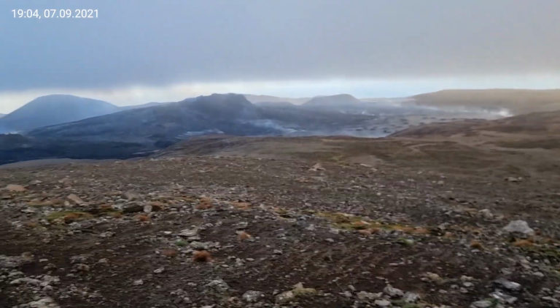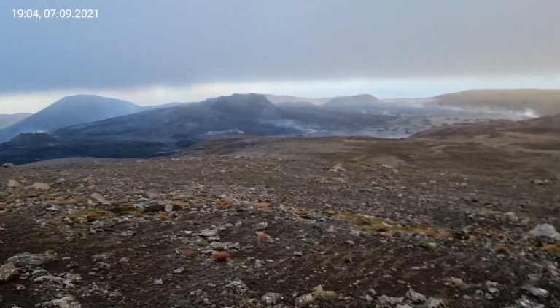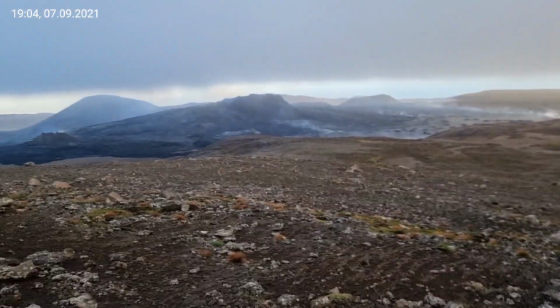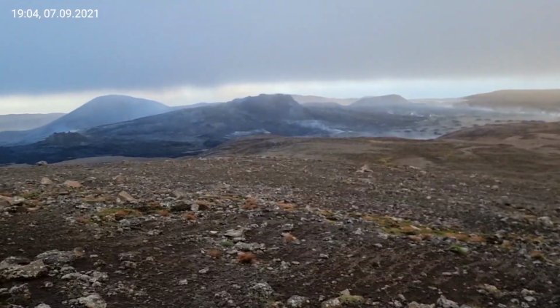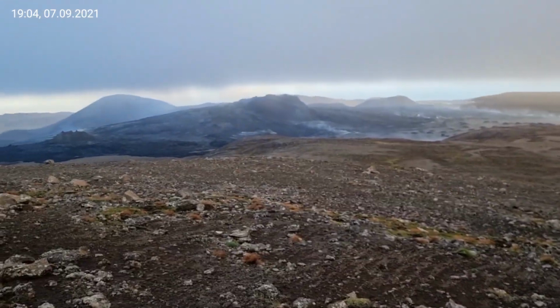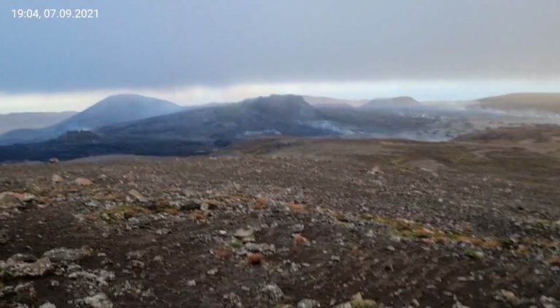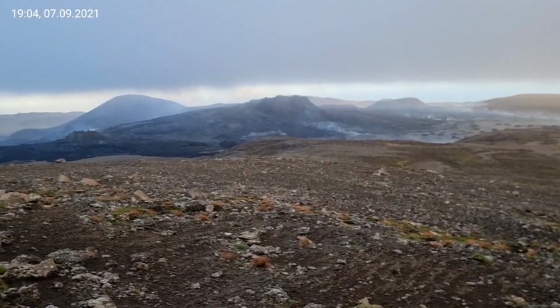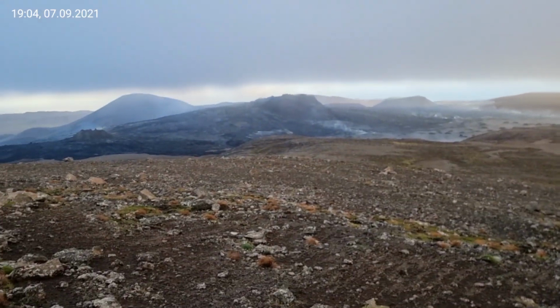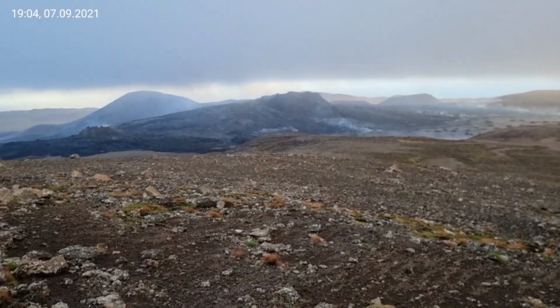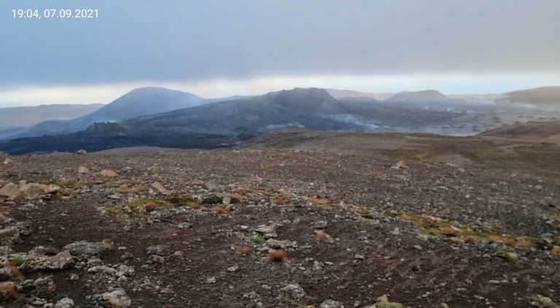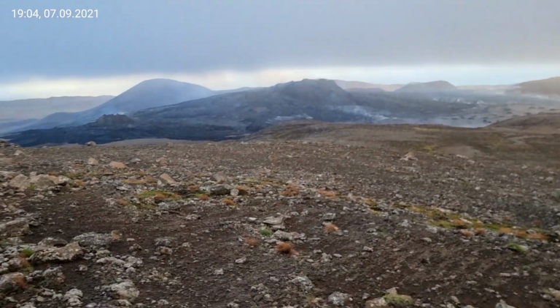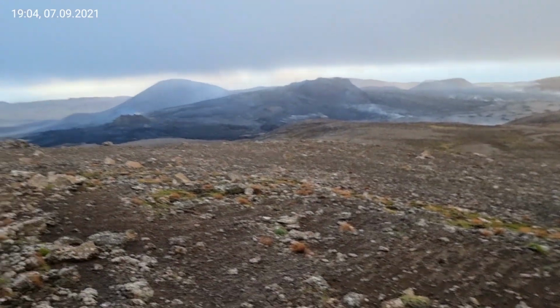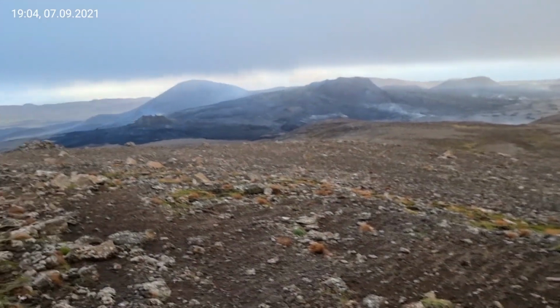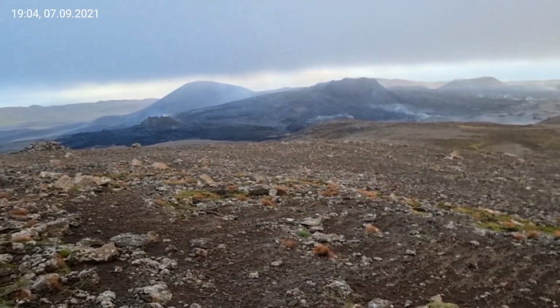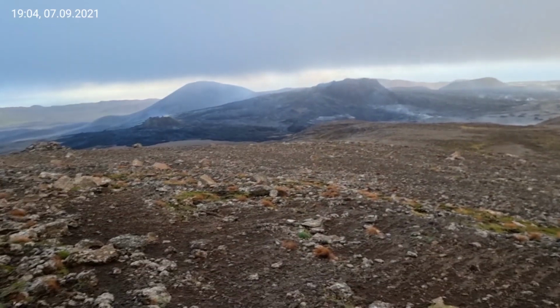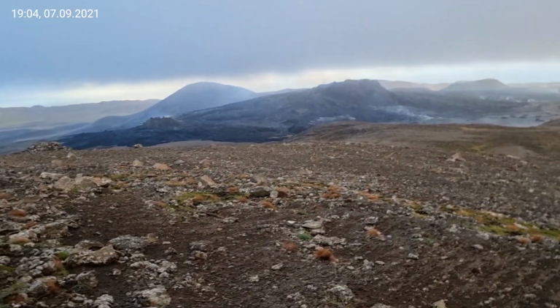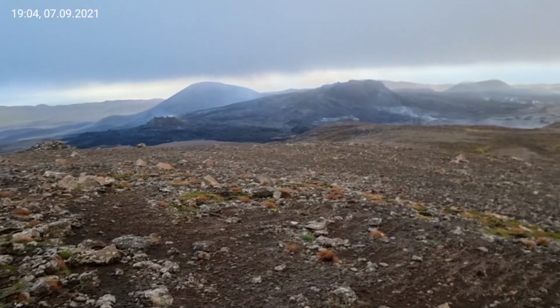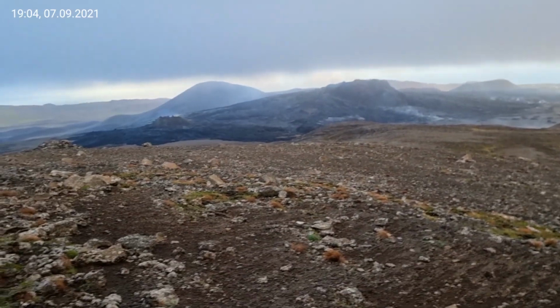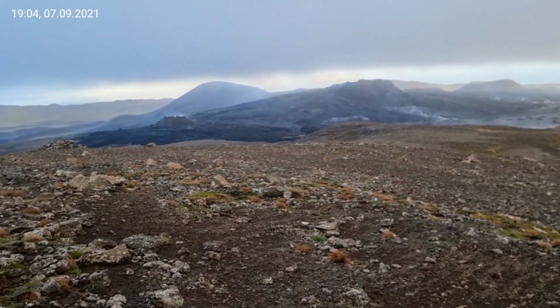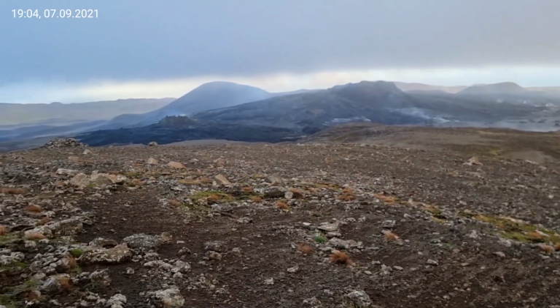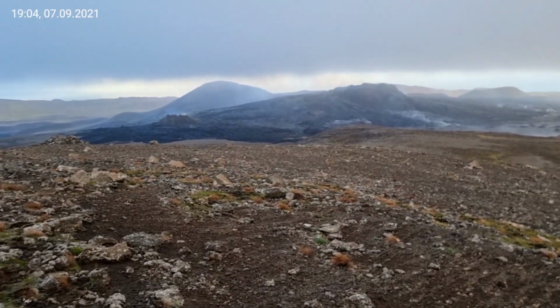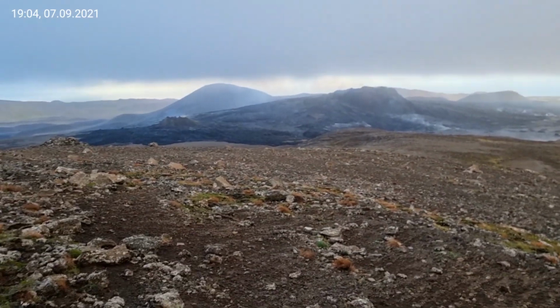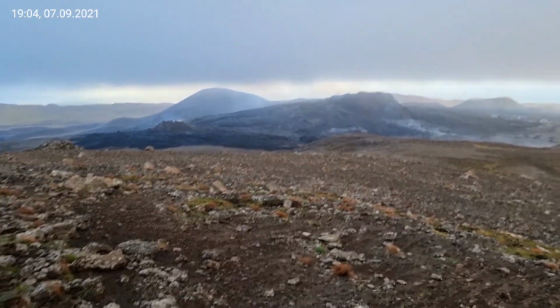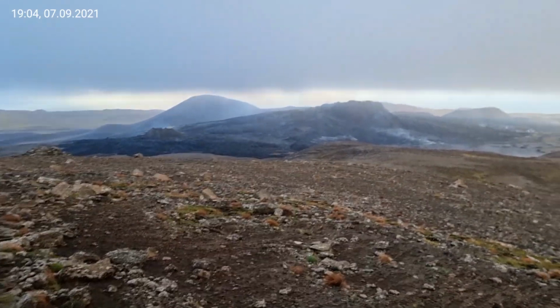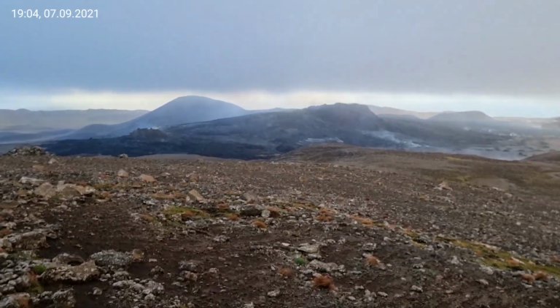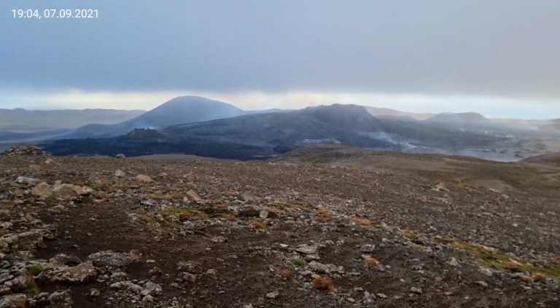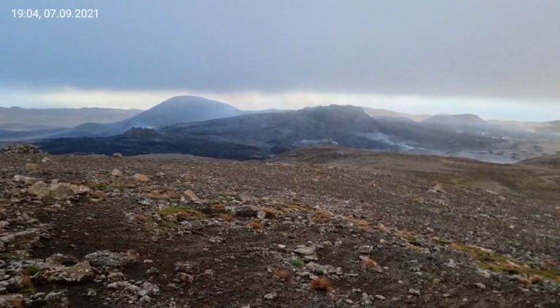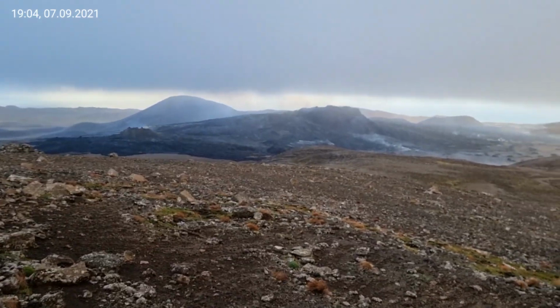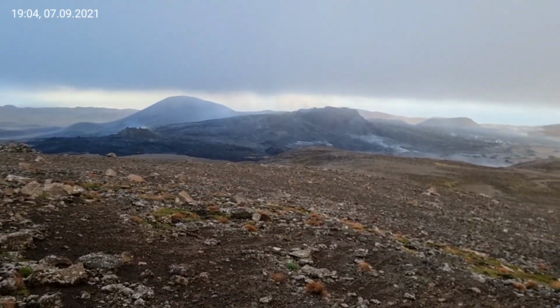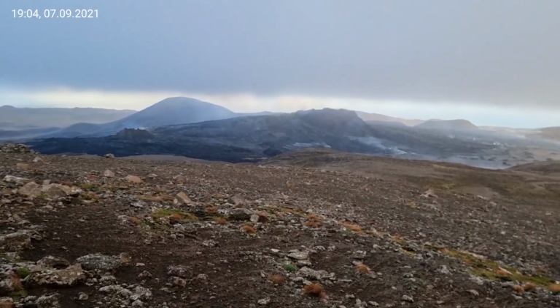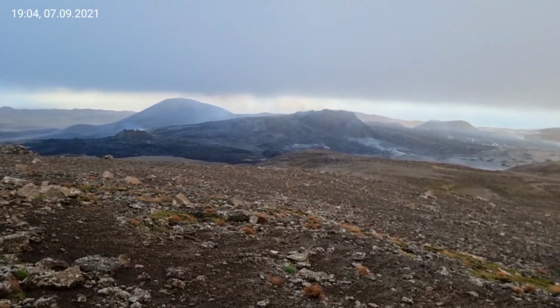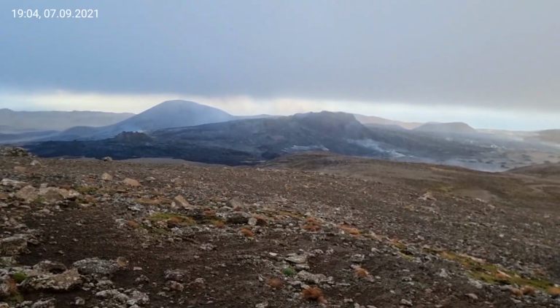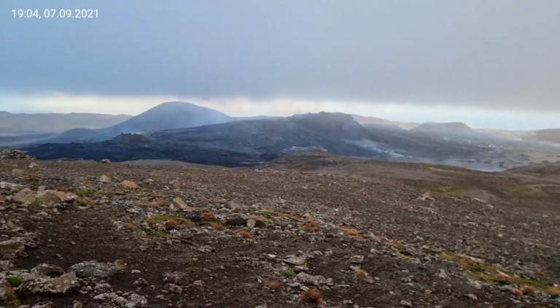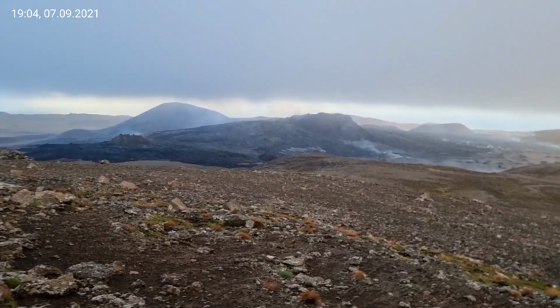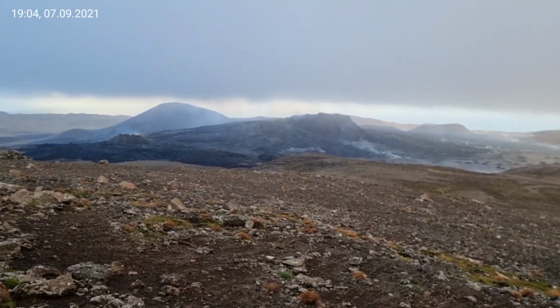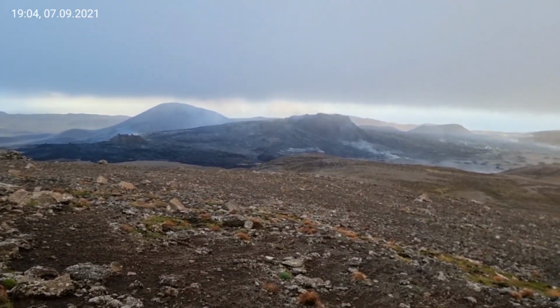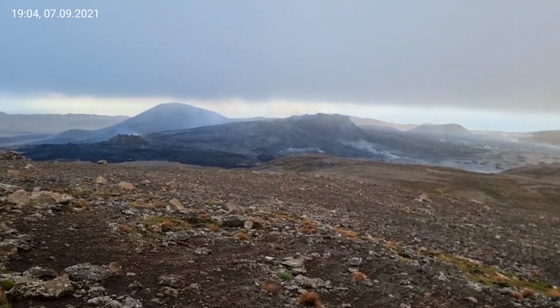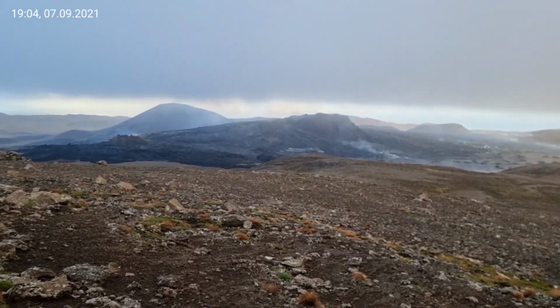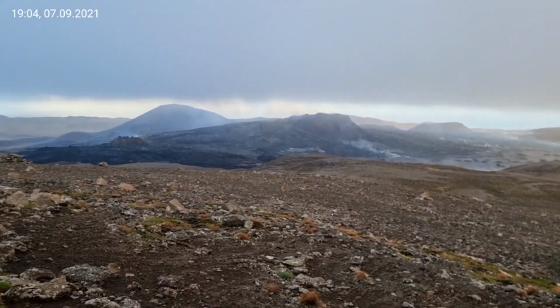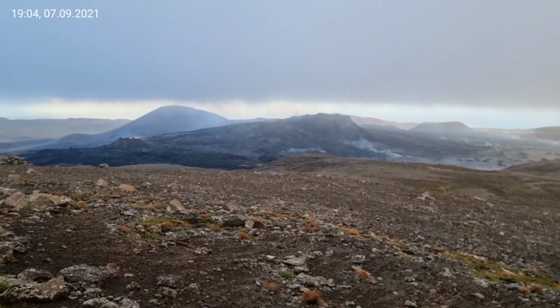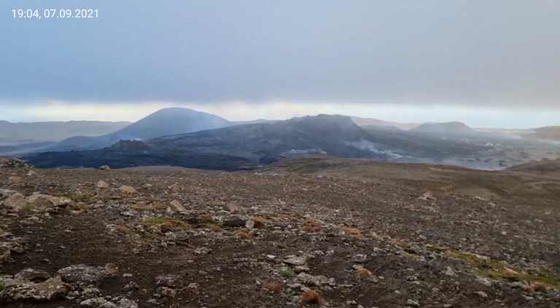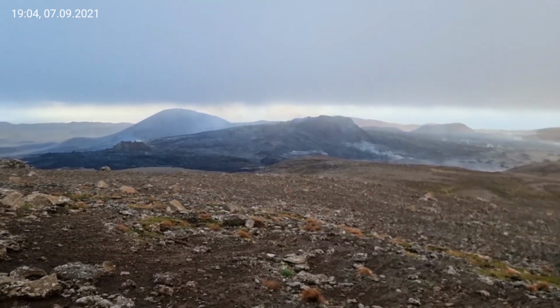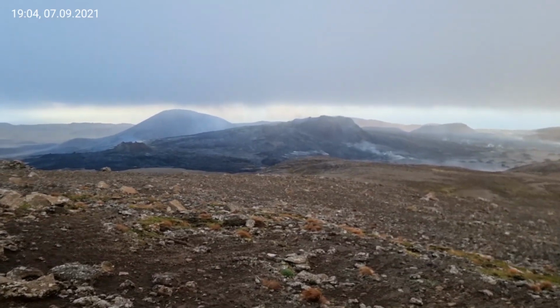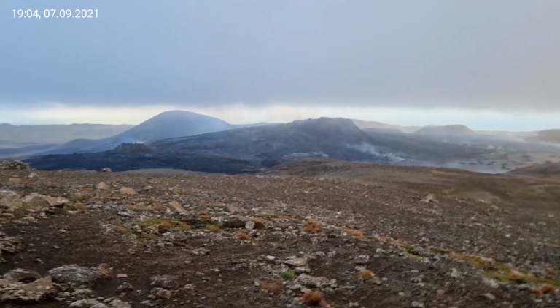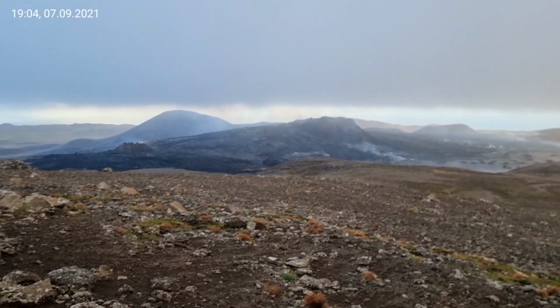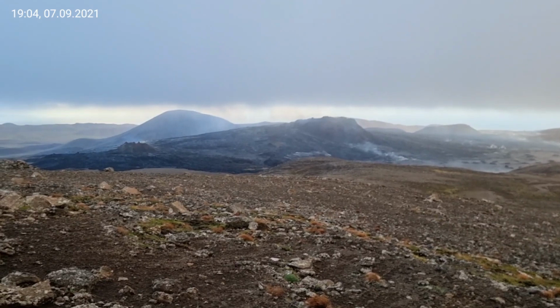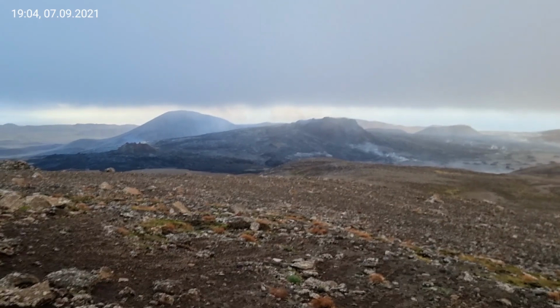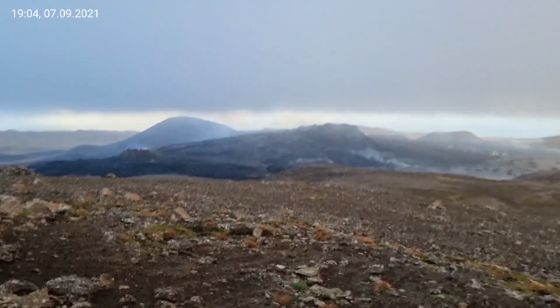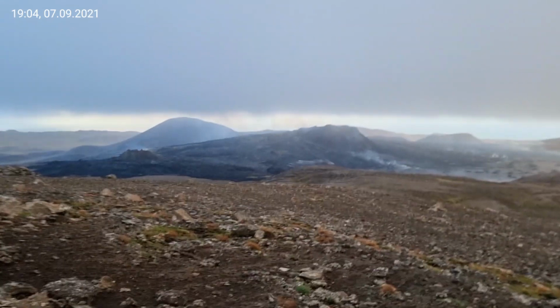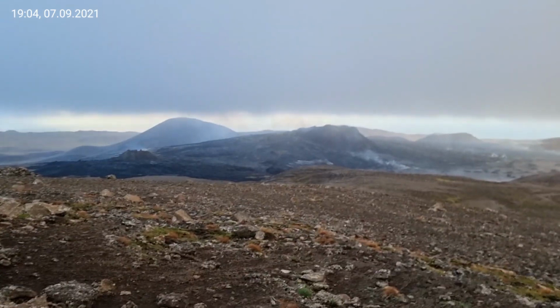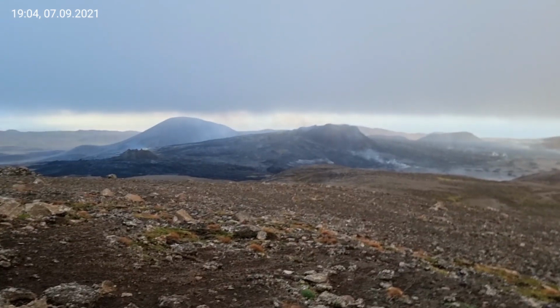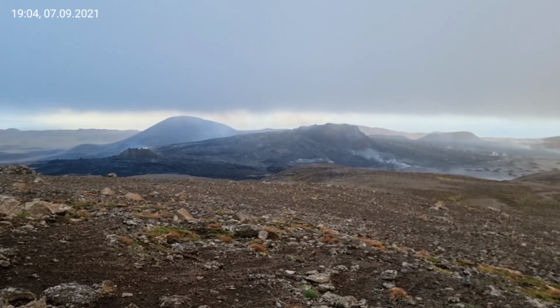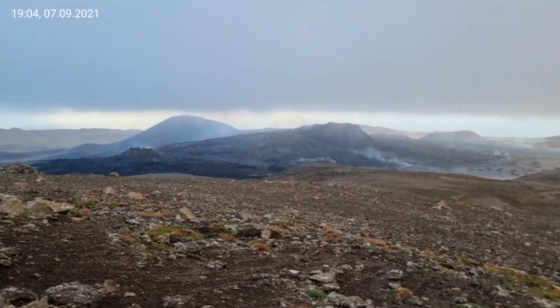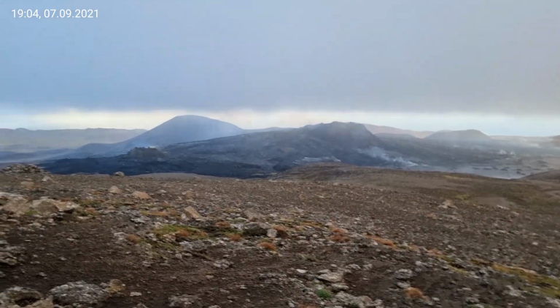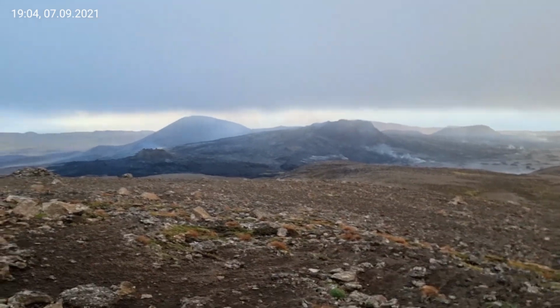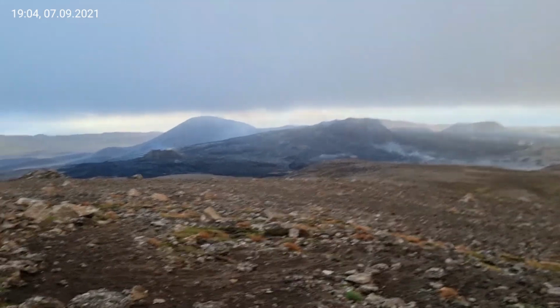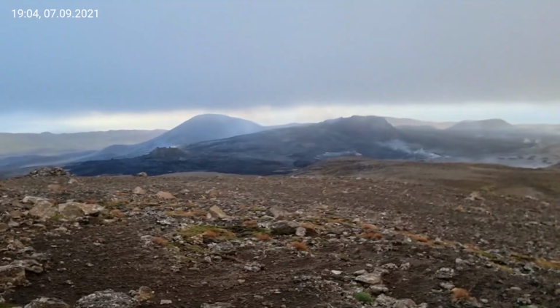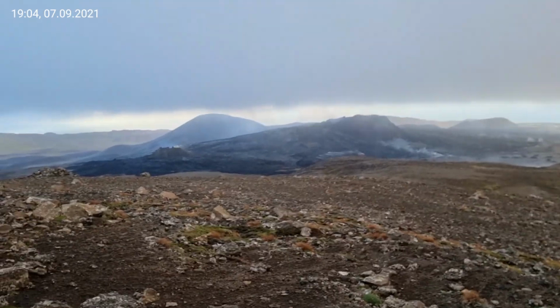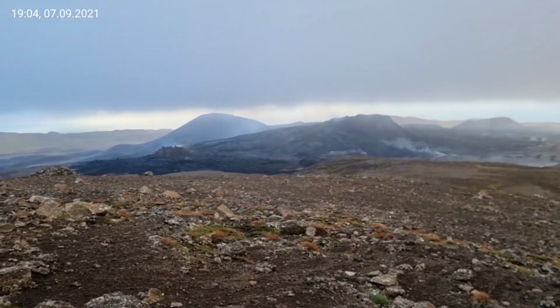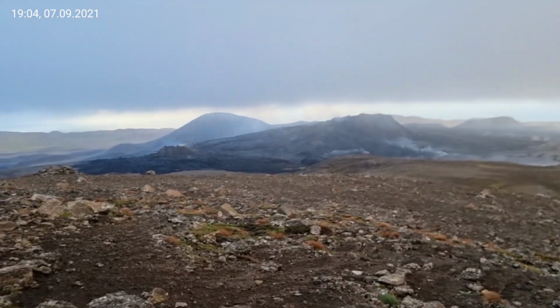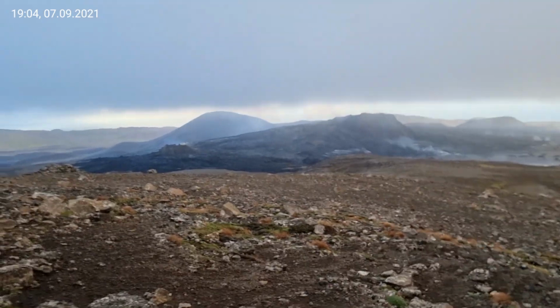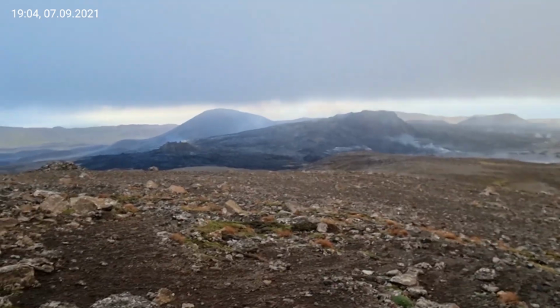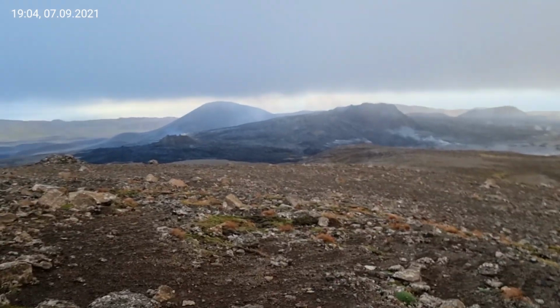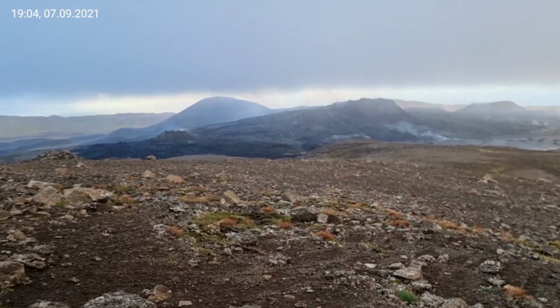Now you can see the volcano — the clouds are gone. Now you can see it.